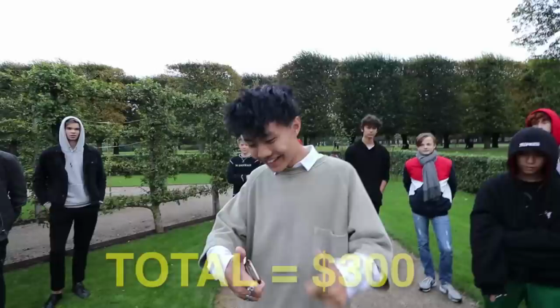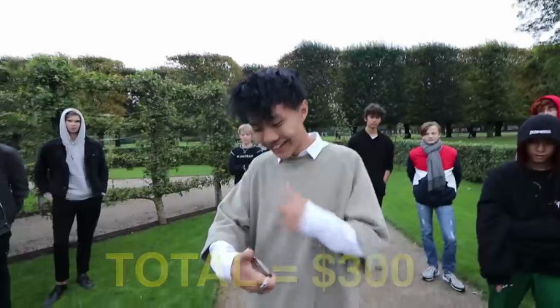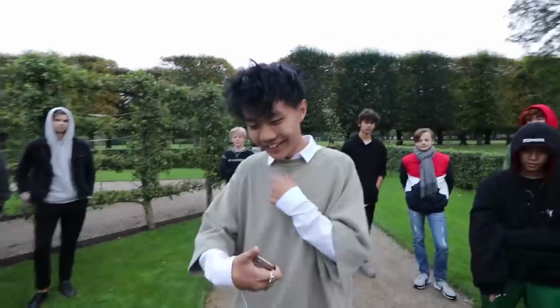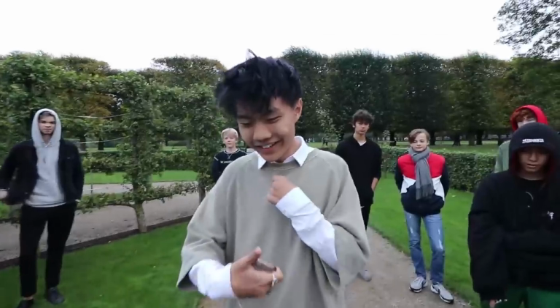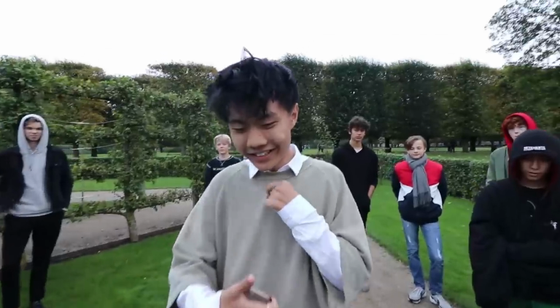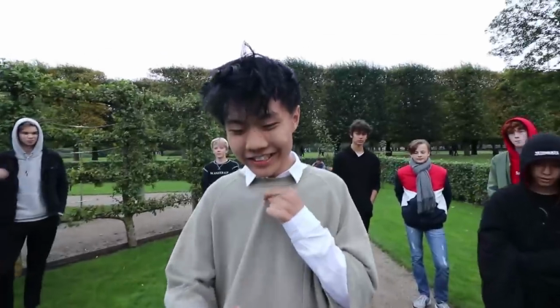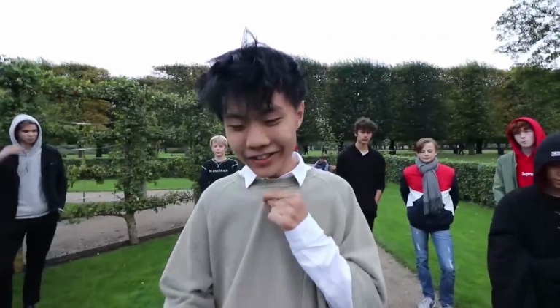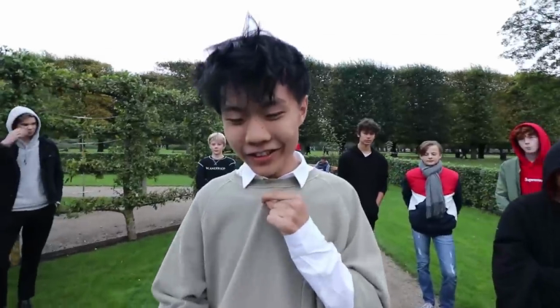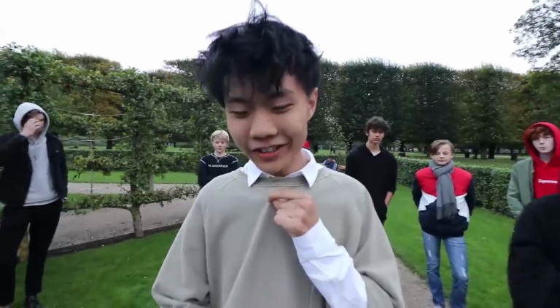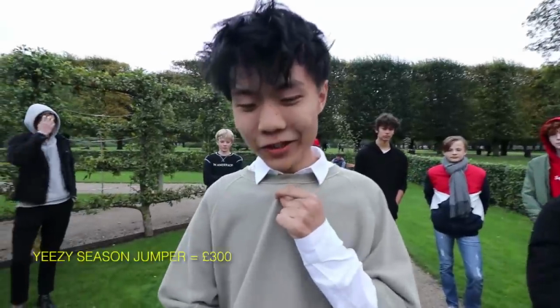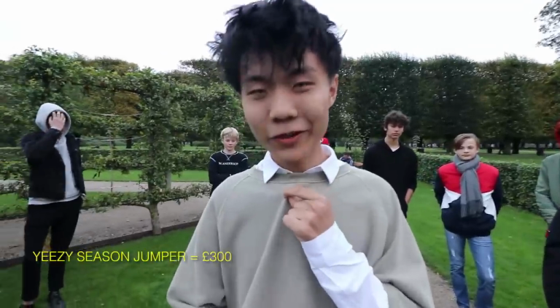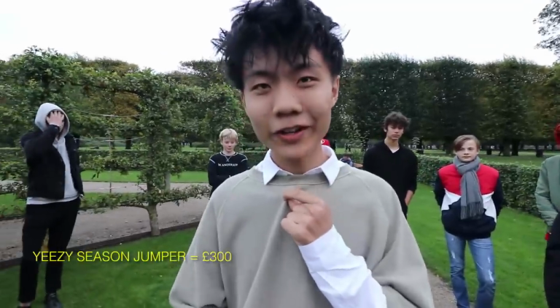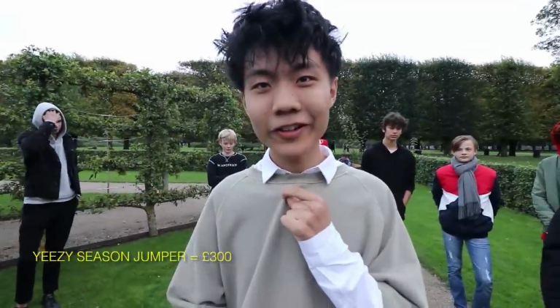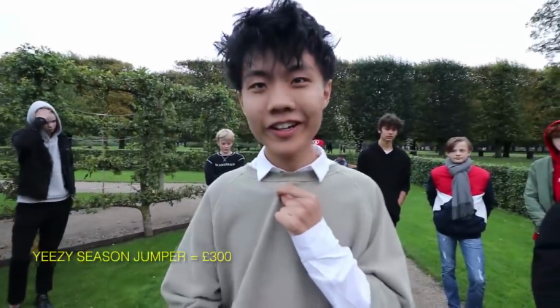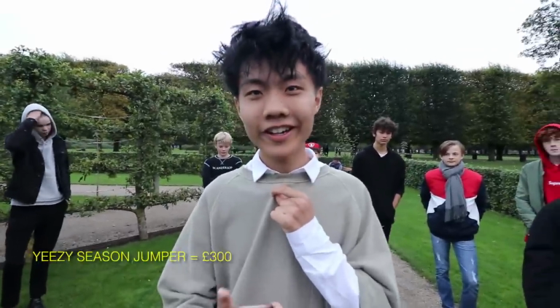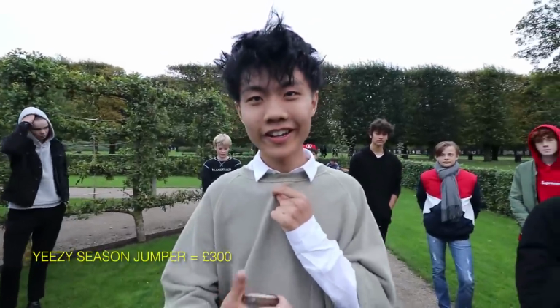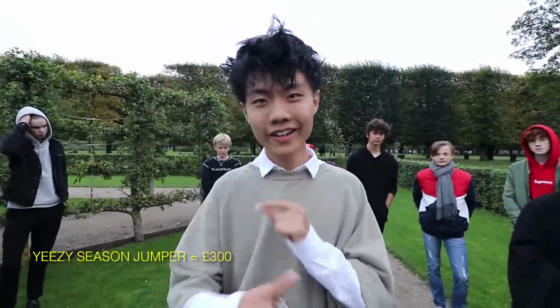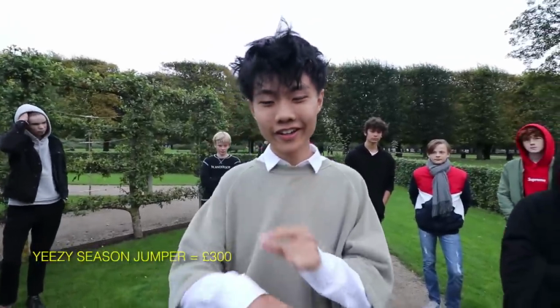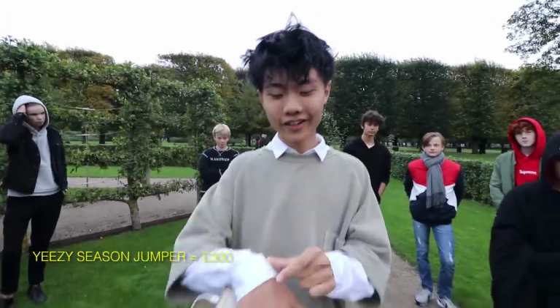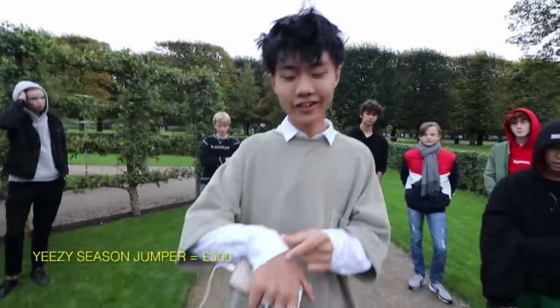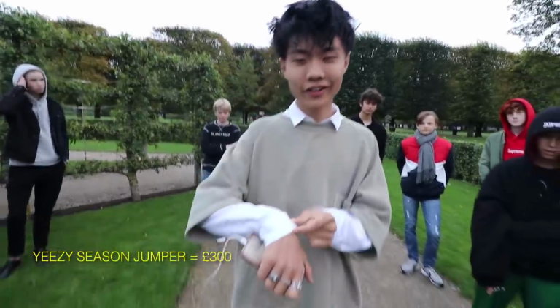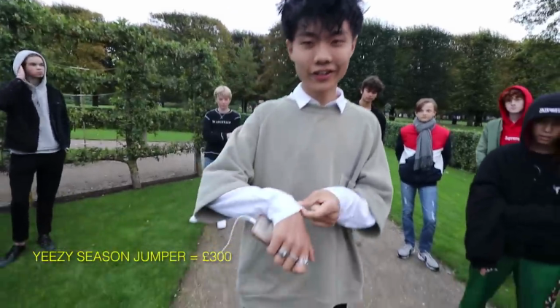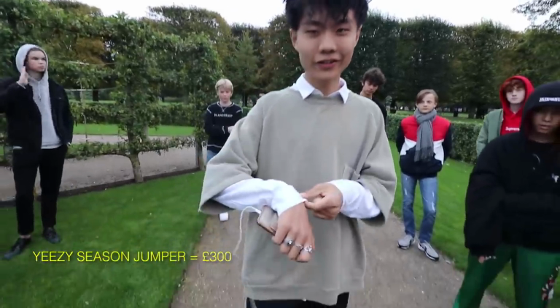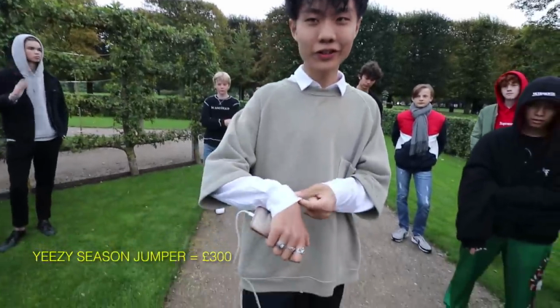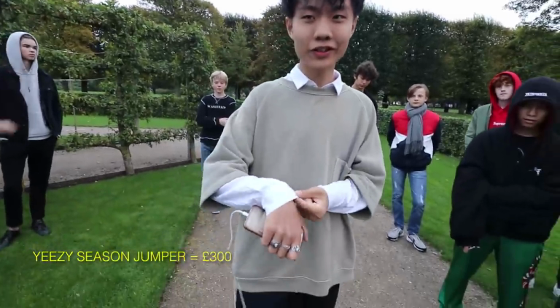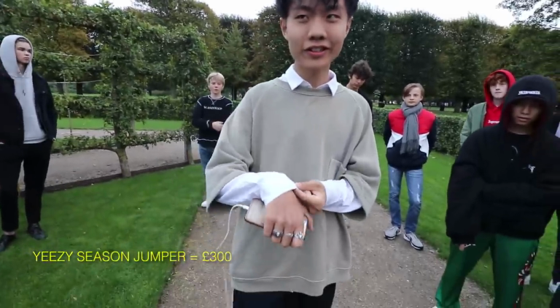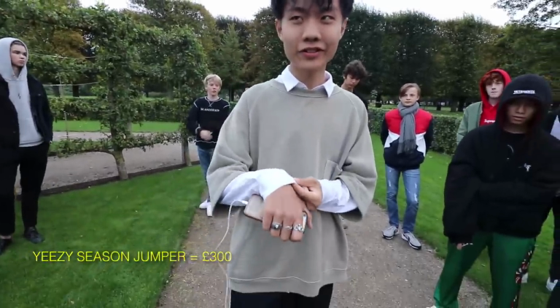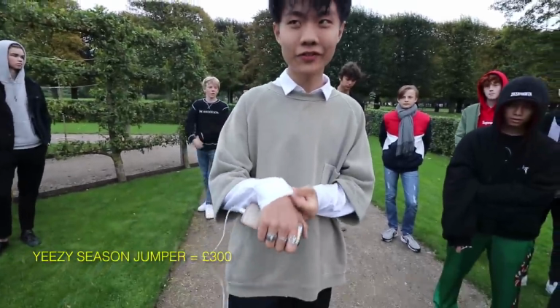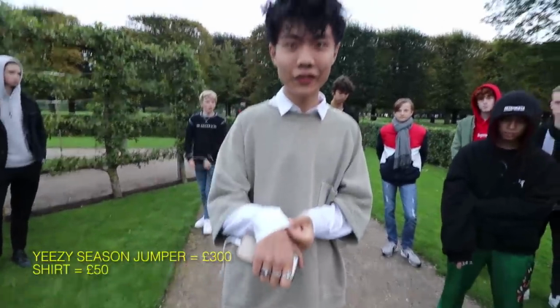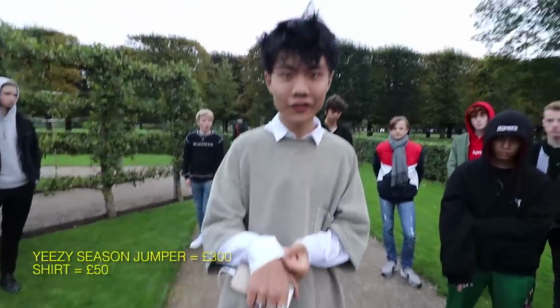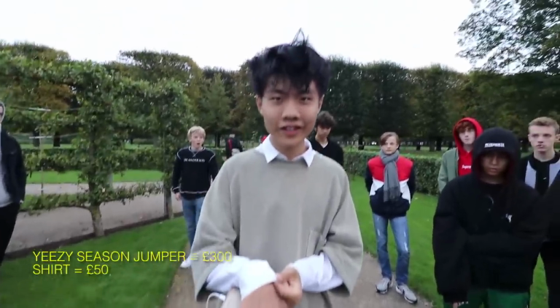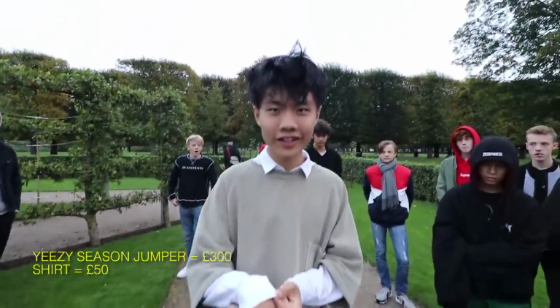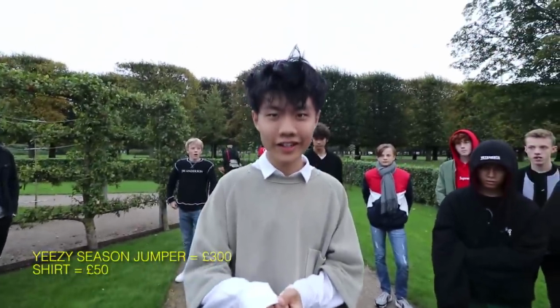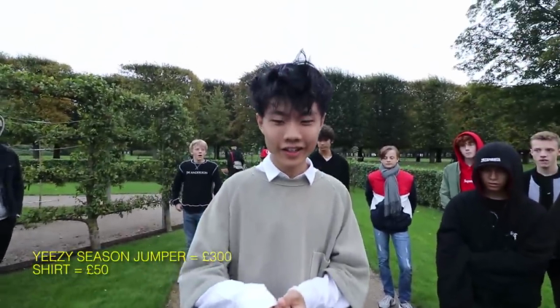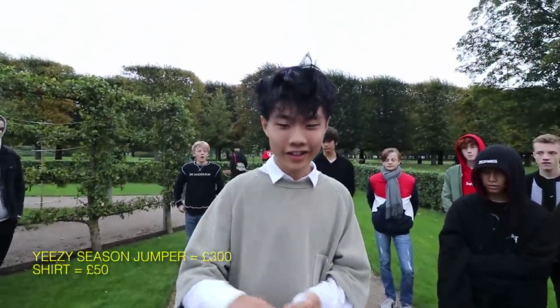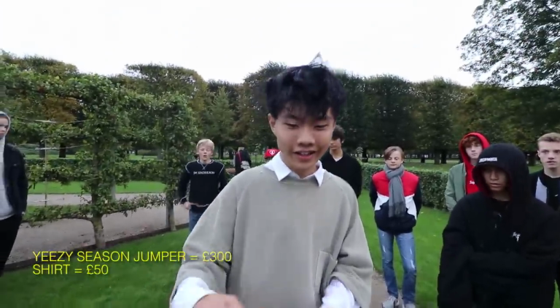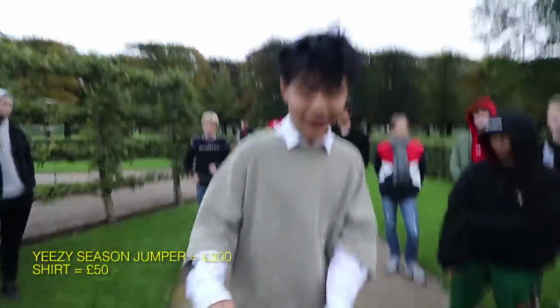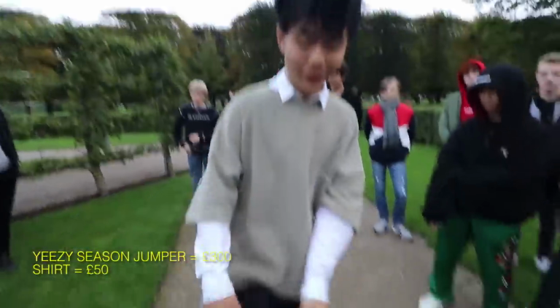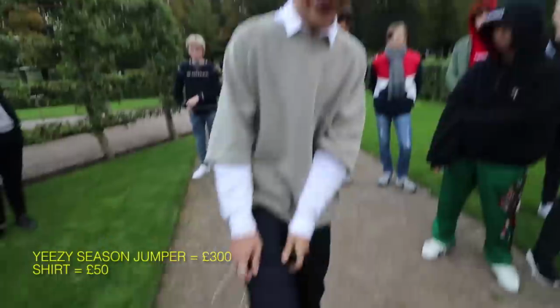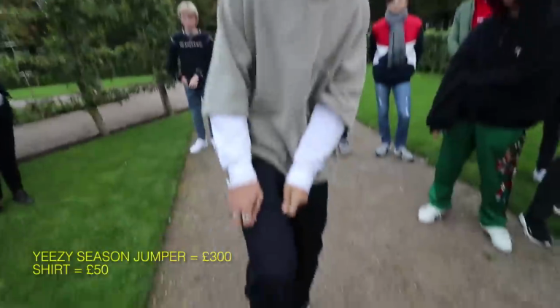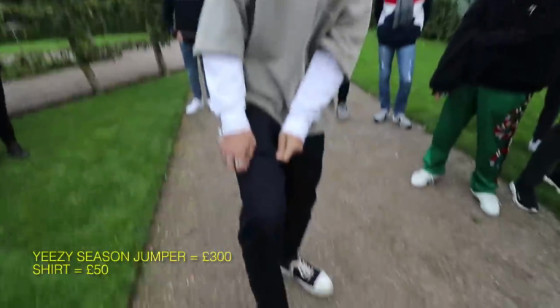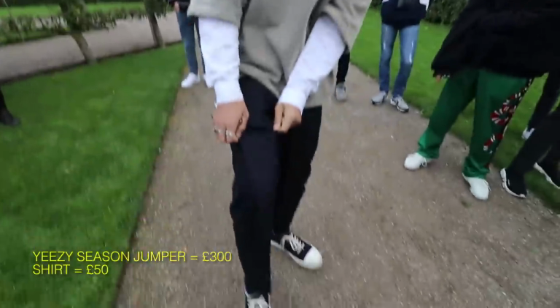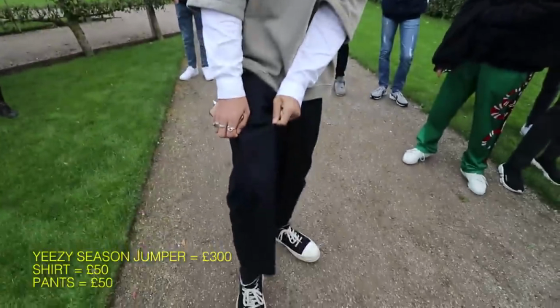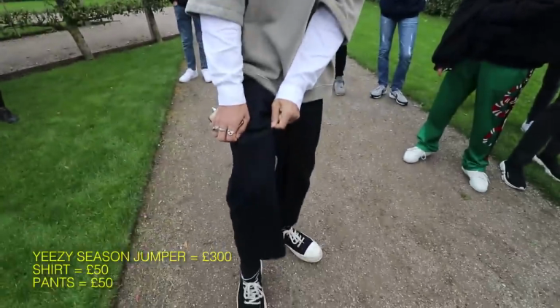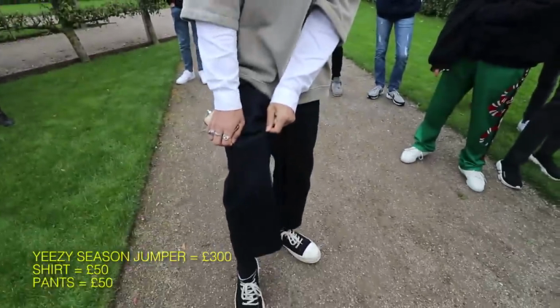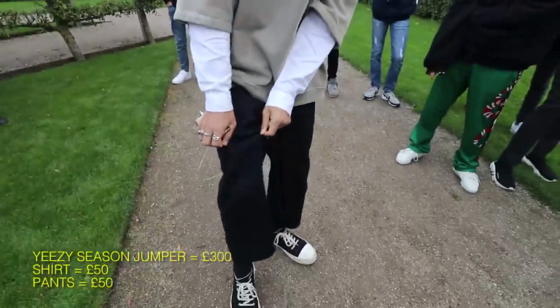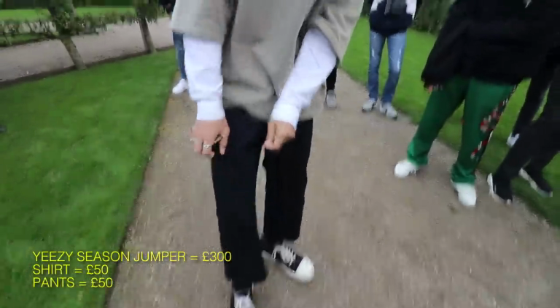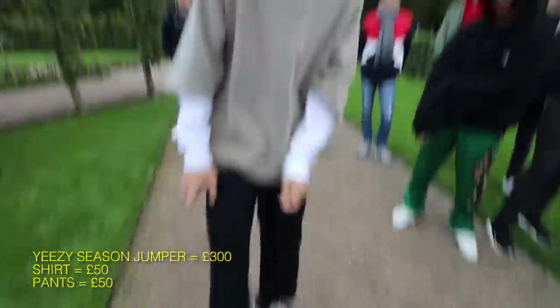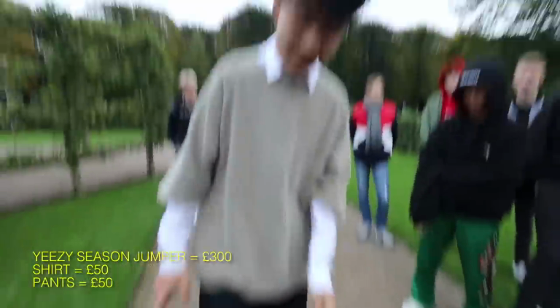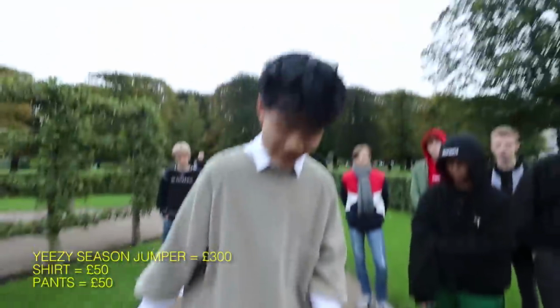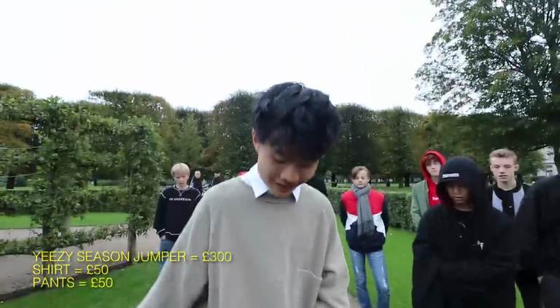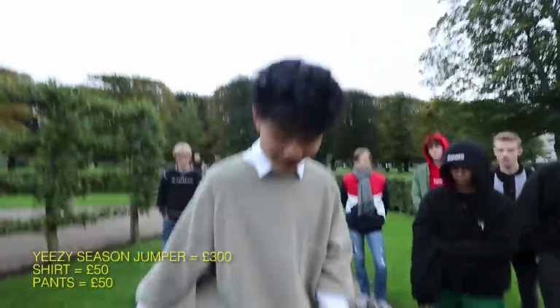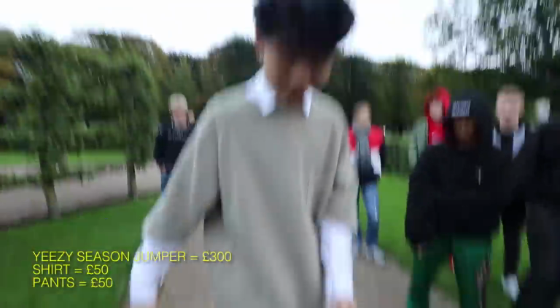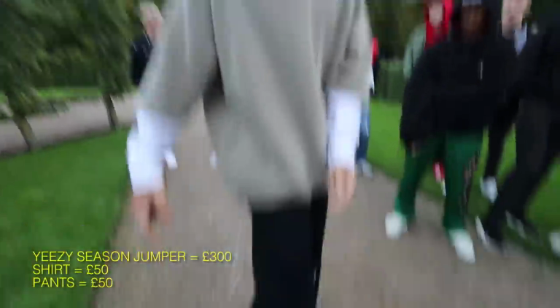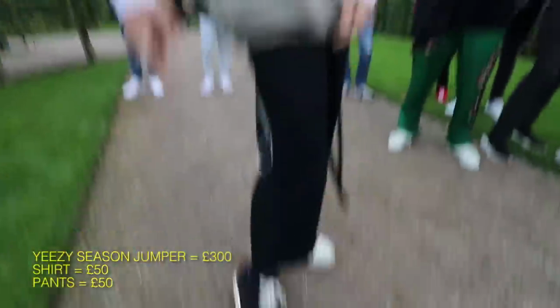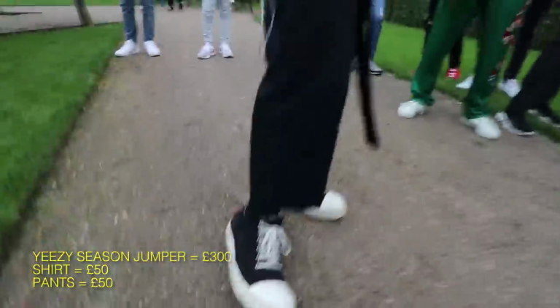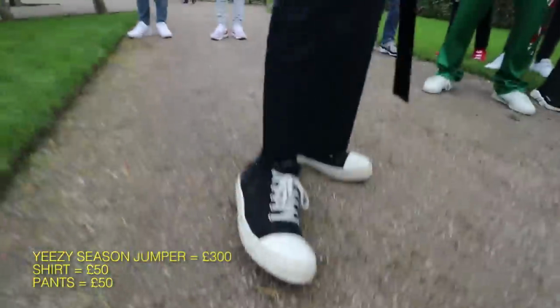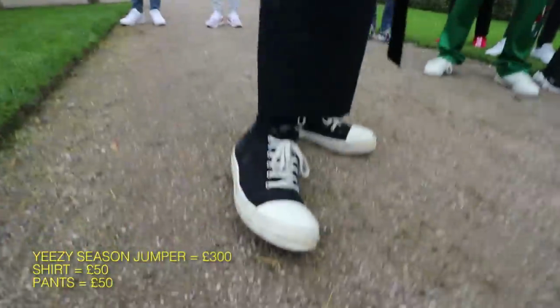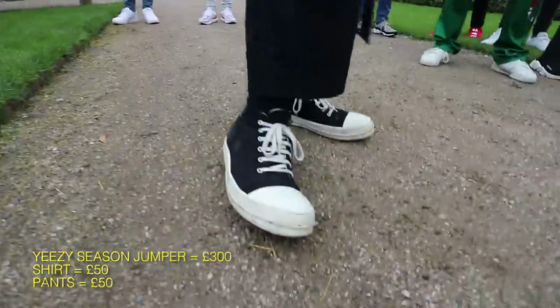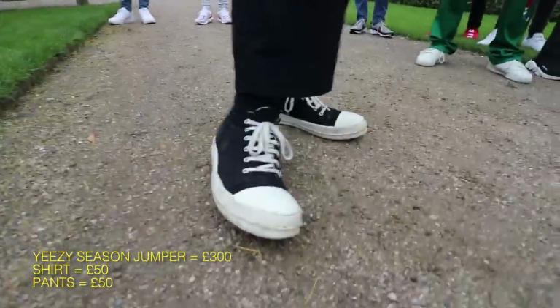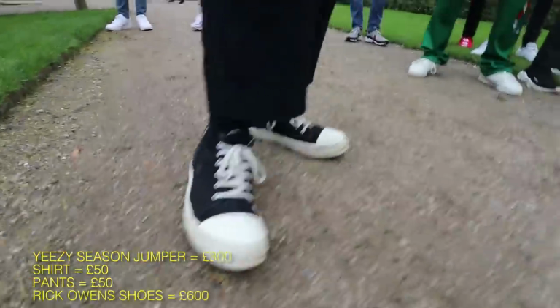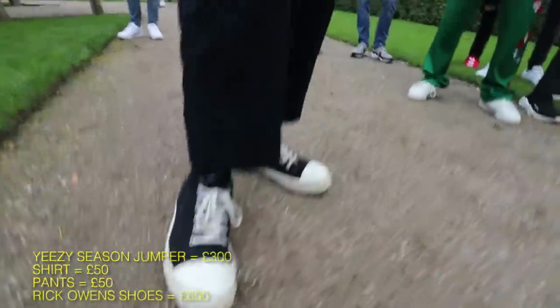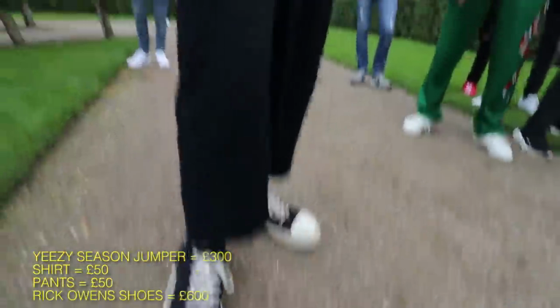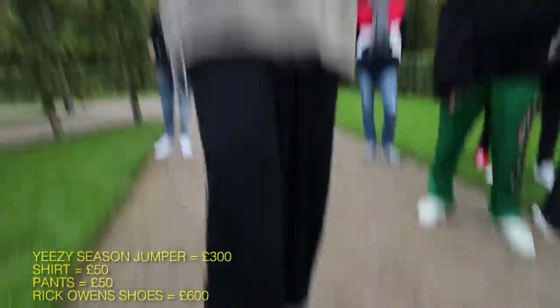The t-shirt is $300. The shirt is $50. The pants are $50. And the shoes are $600.